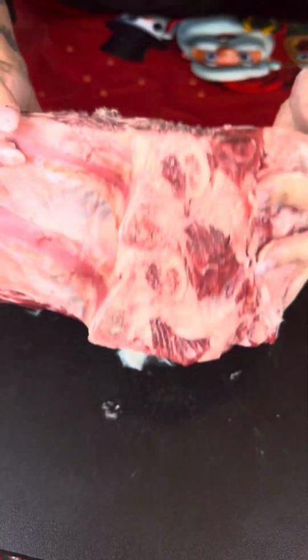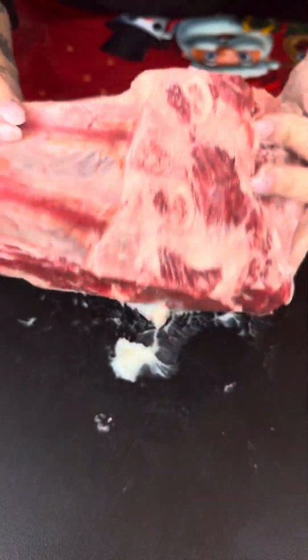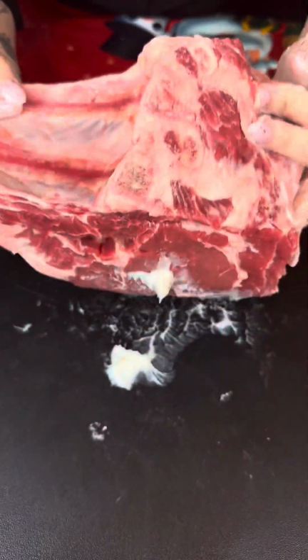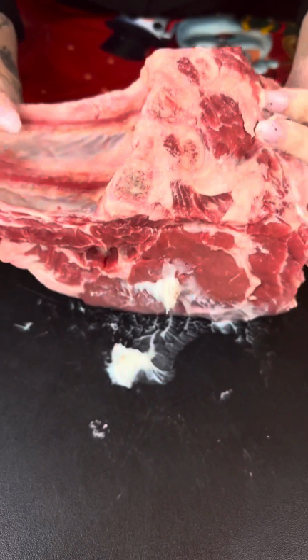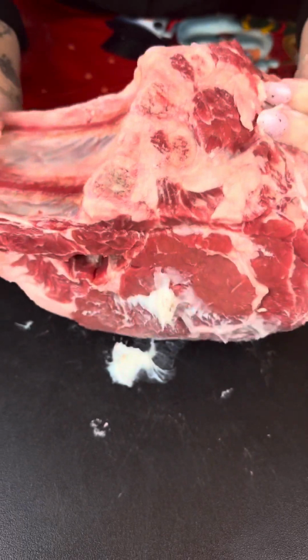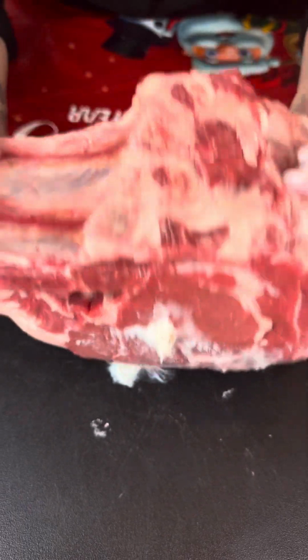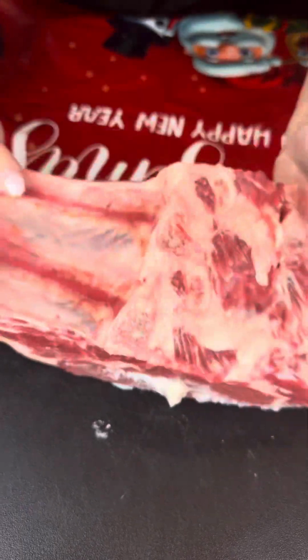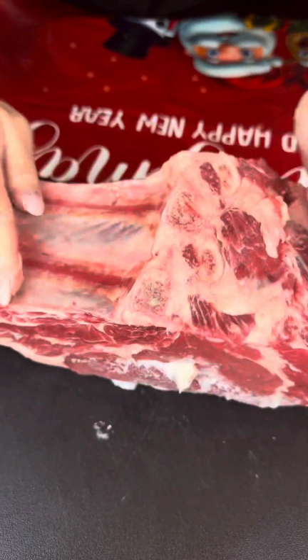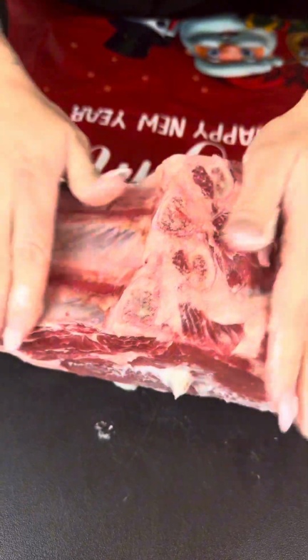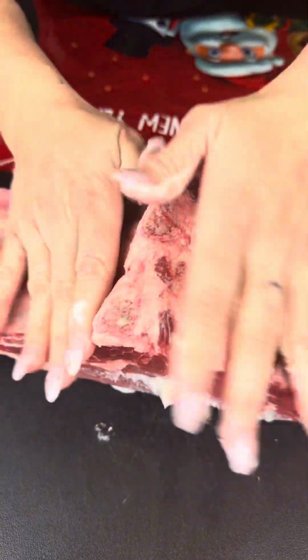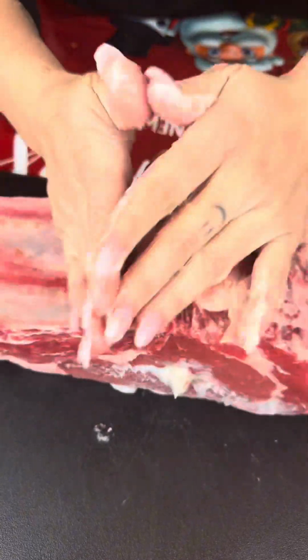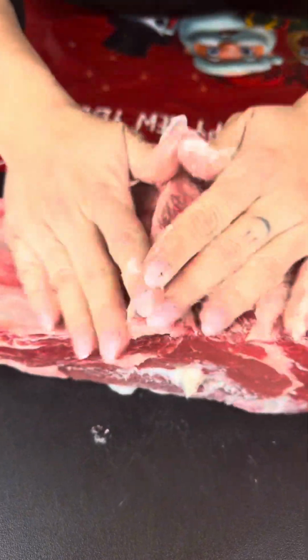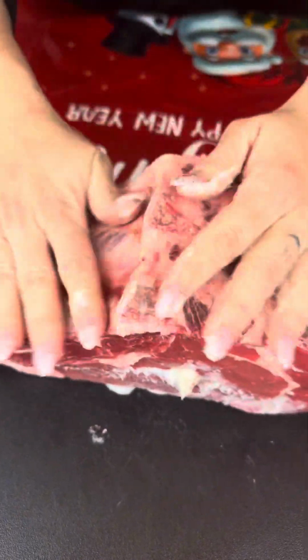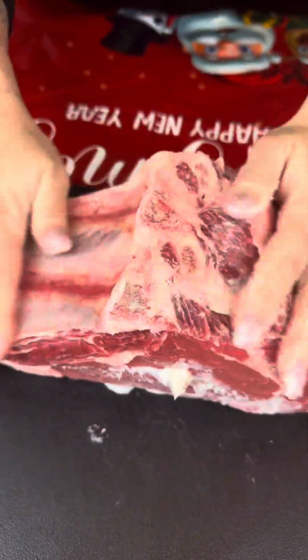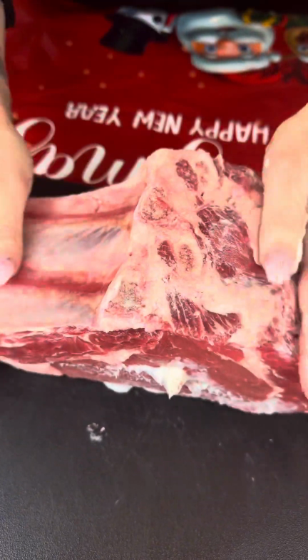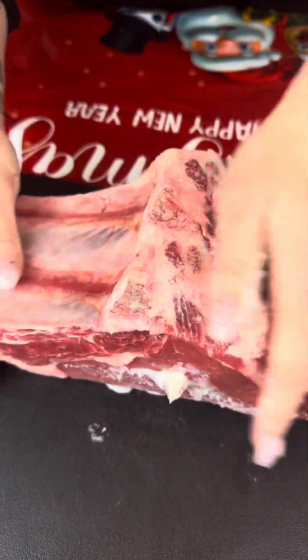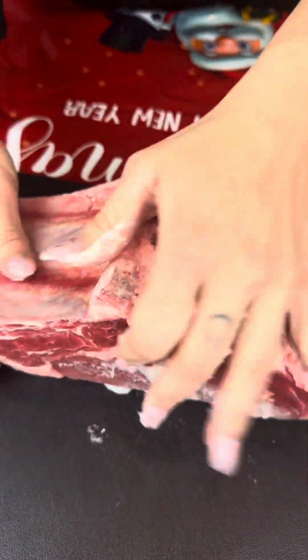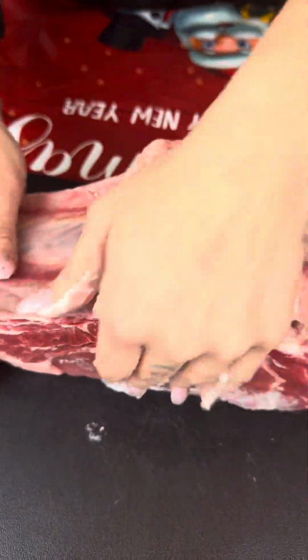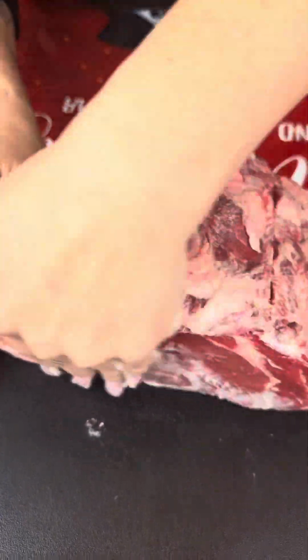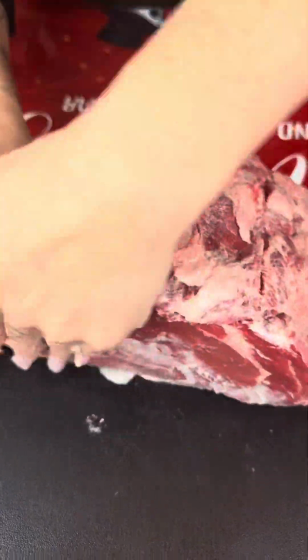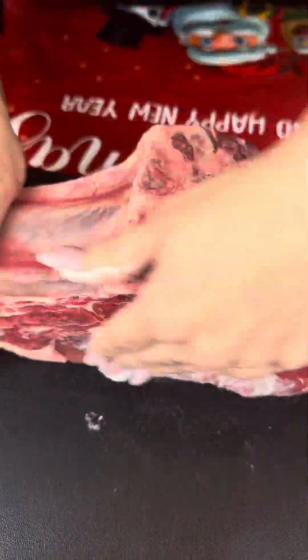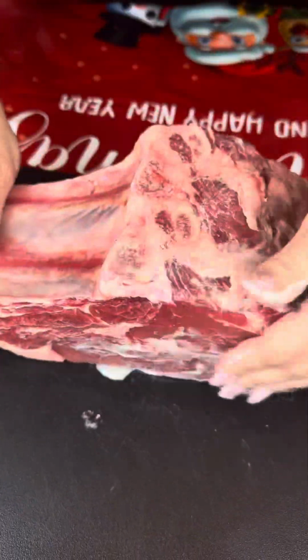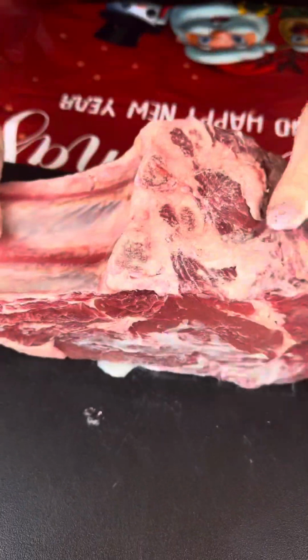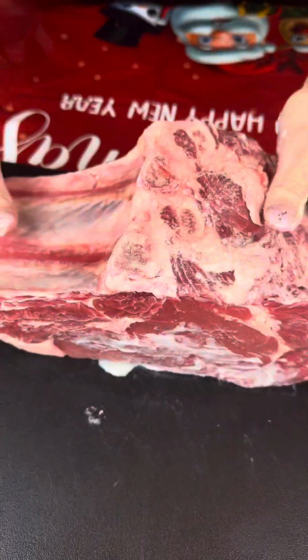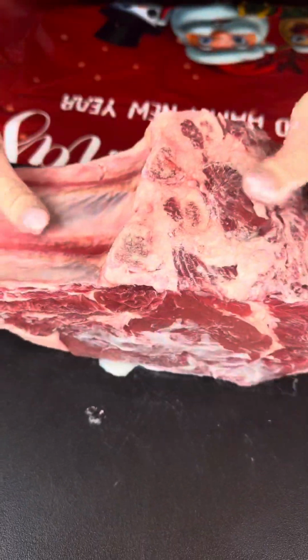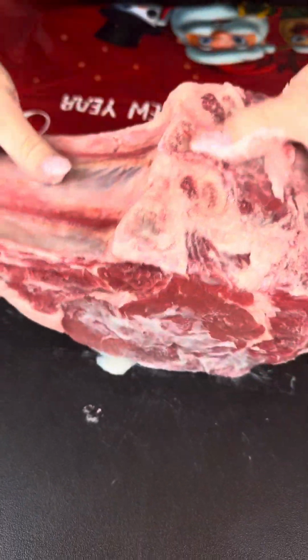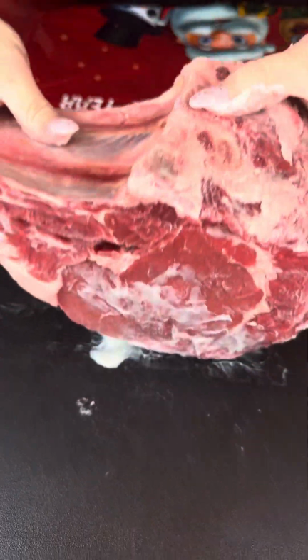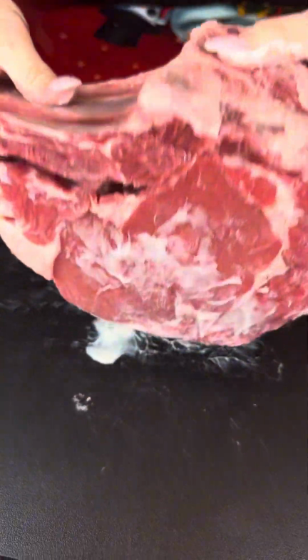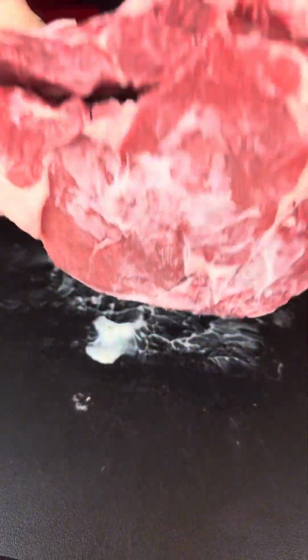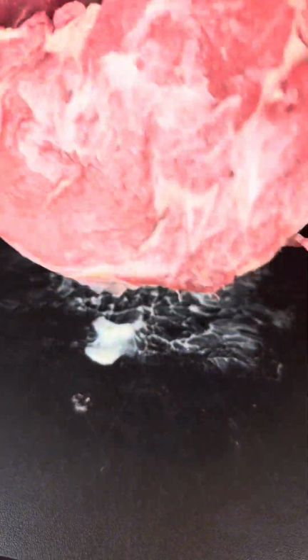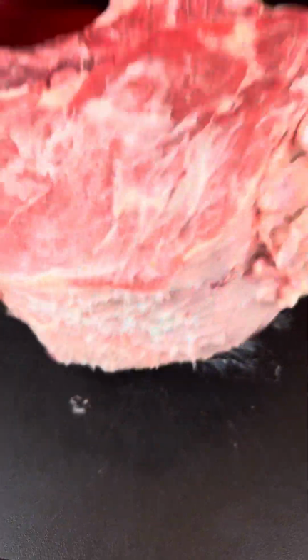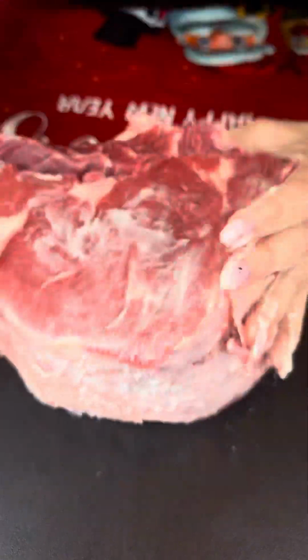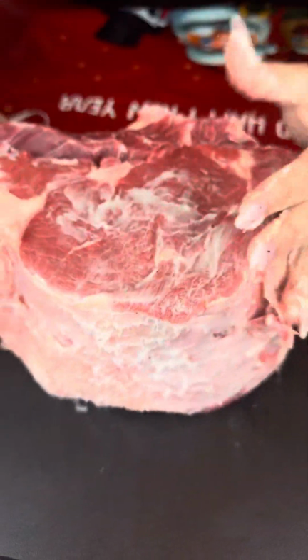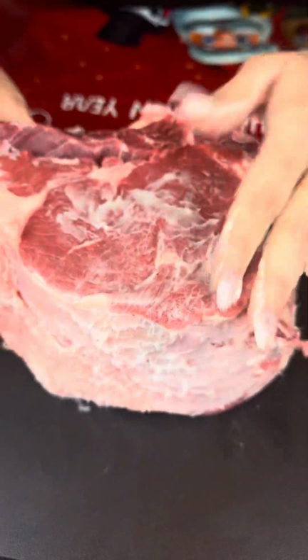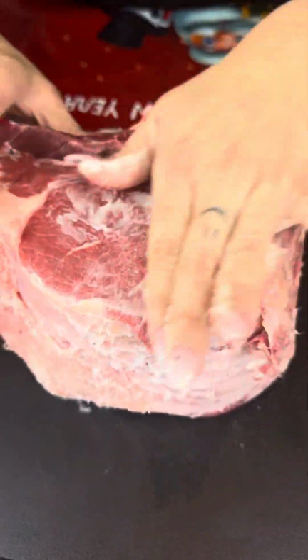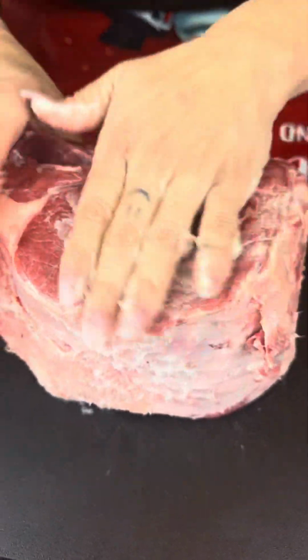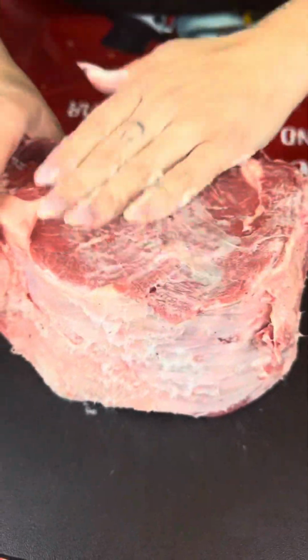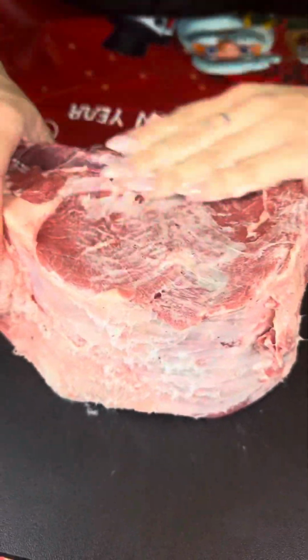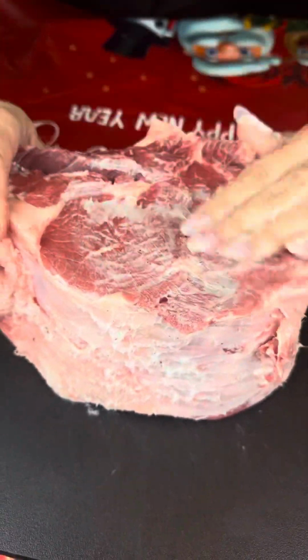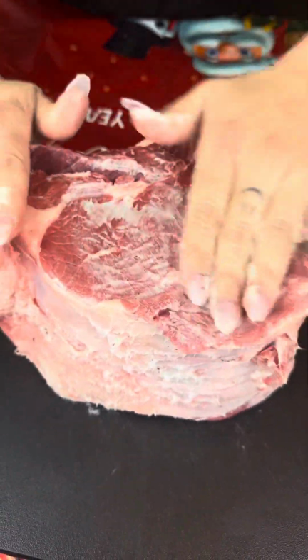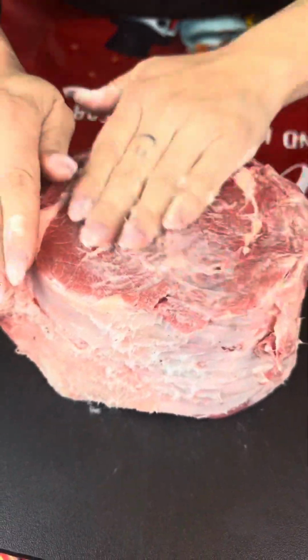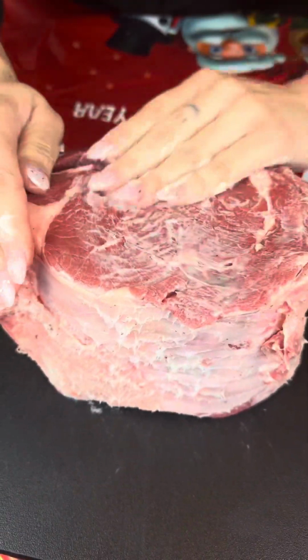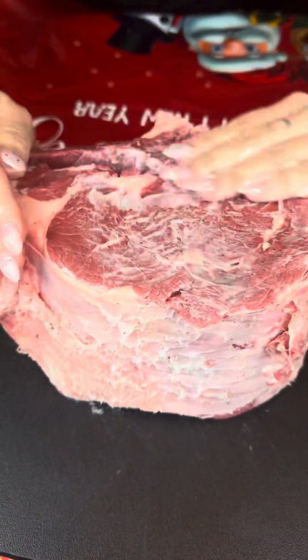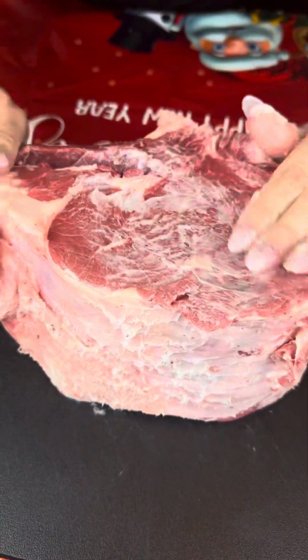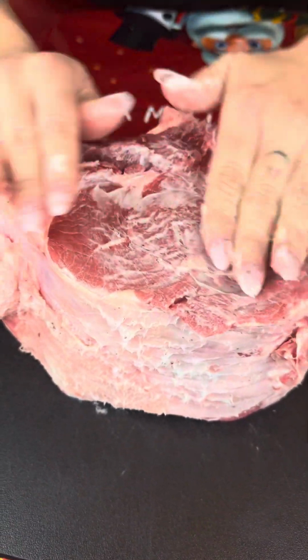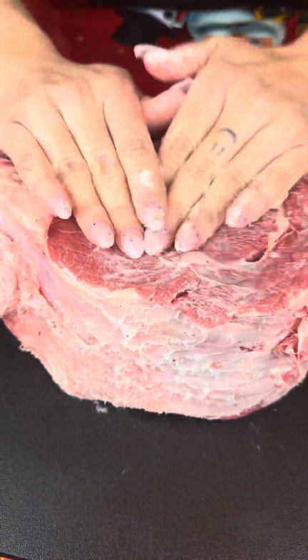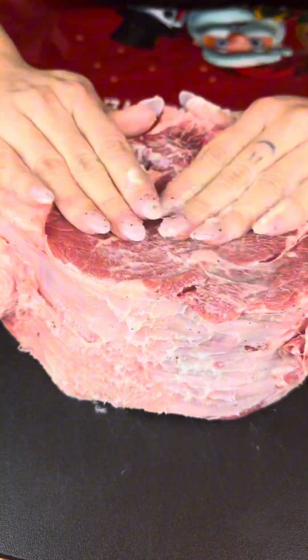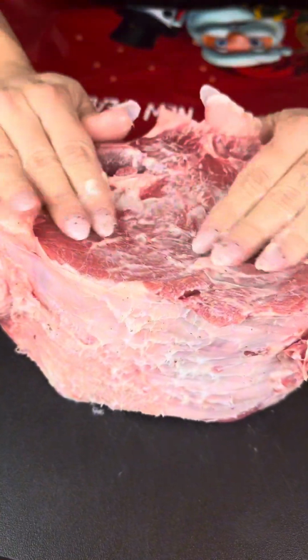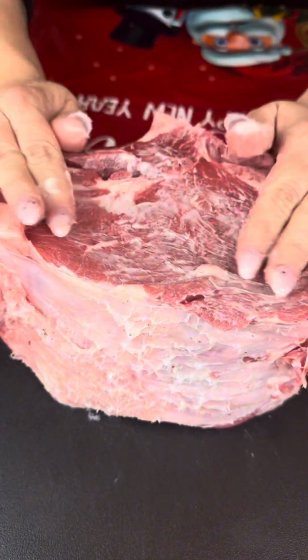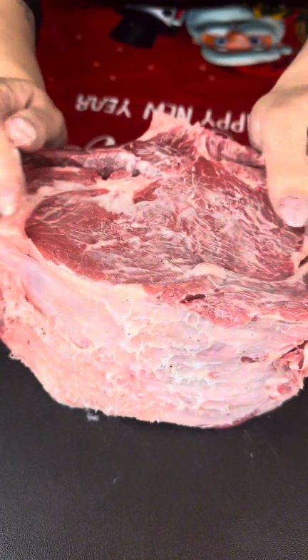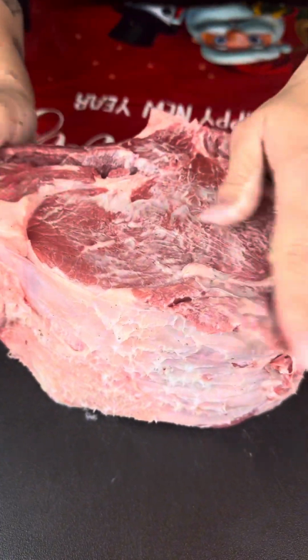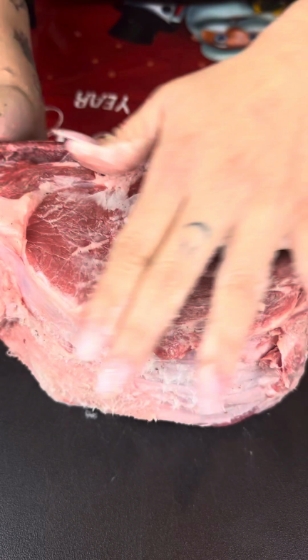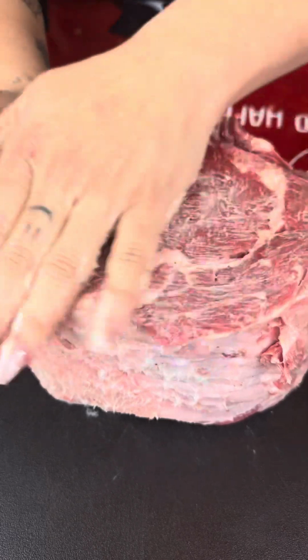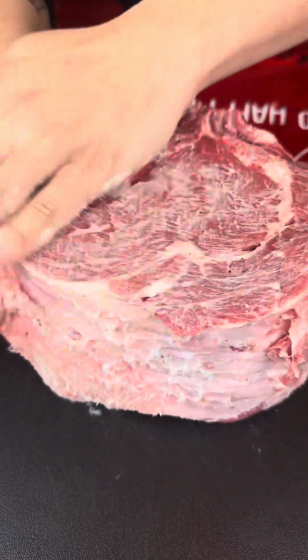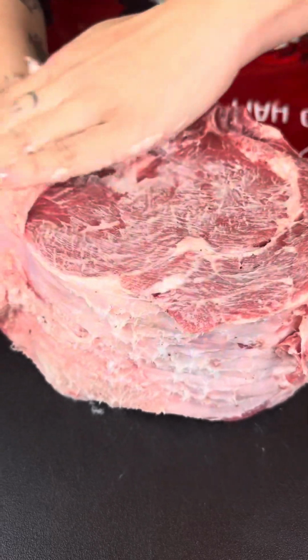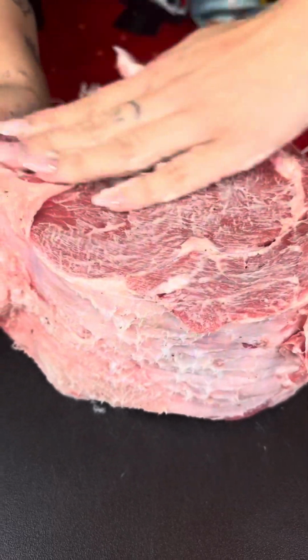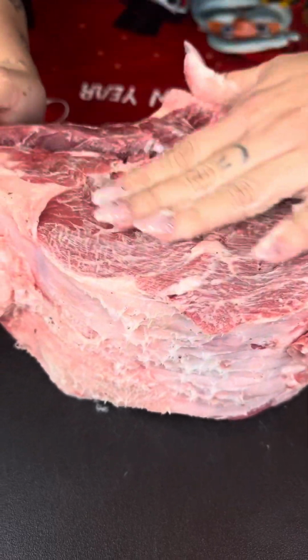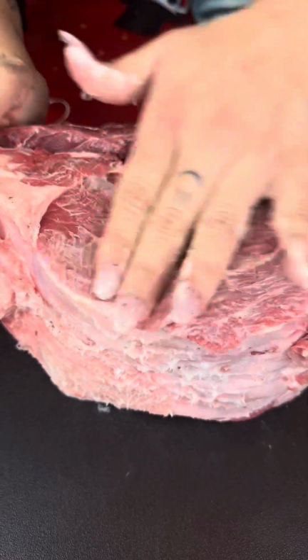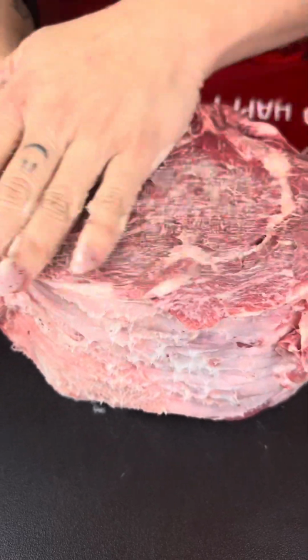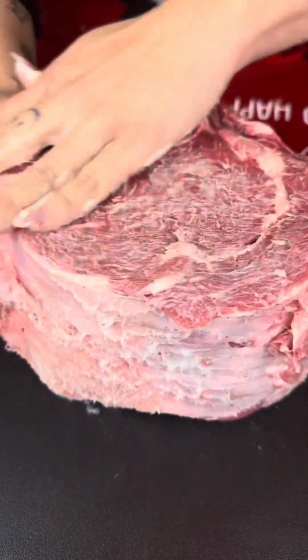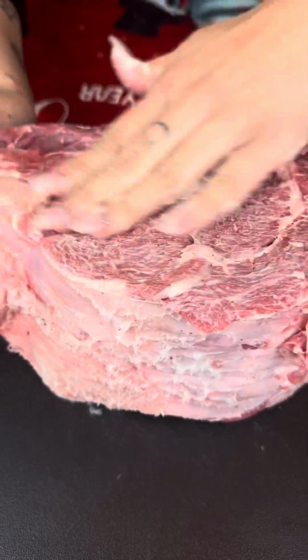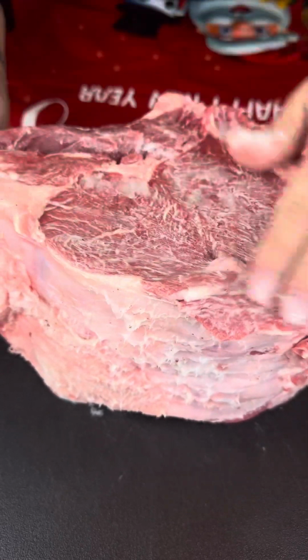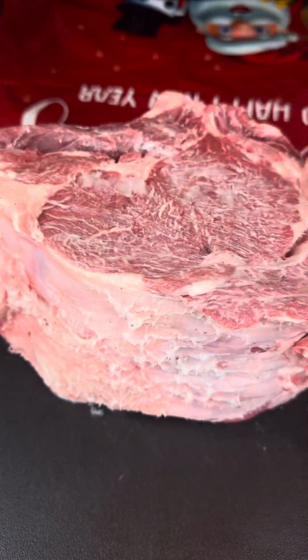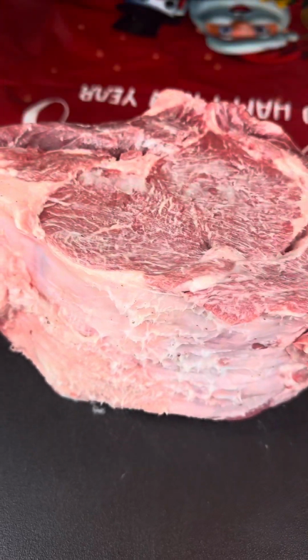This is gonna be so good. And if you don't have a smoker, you can definitely cook this in the oven — it'll come out just as good.